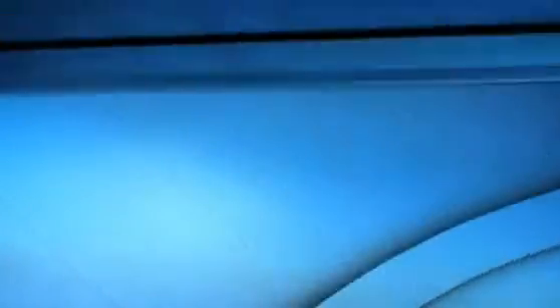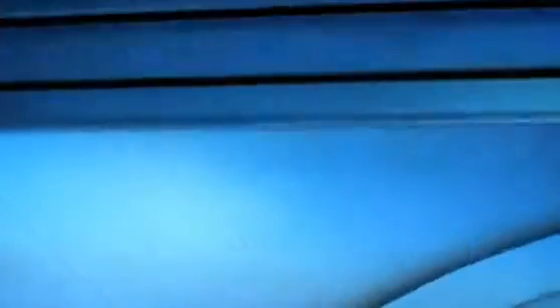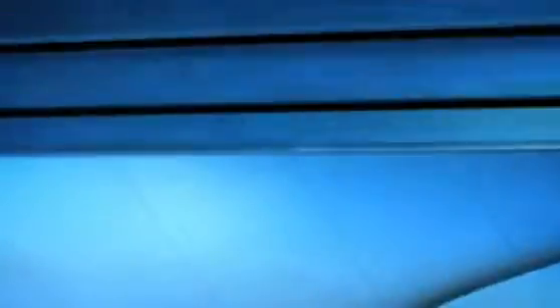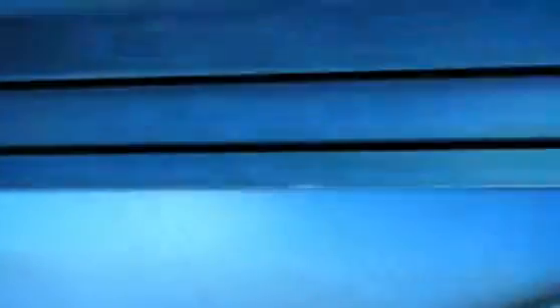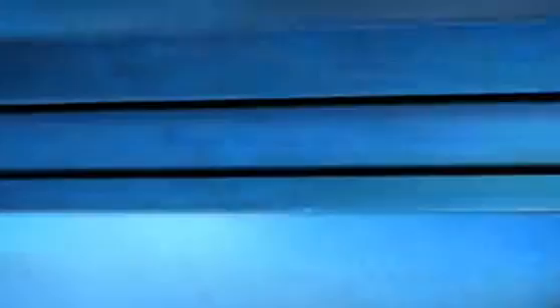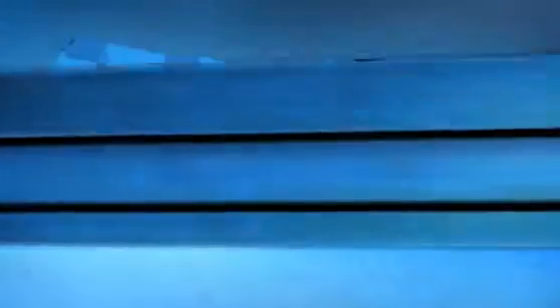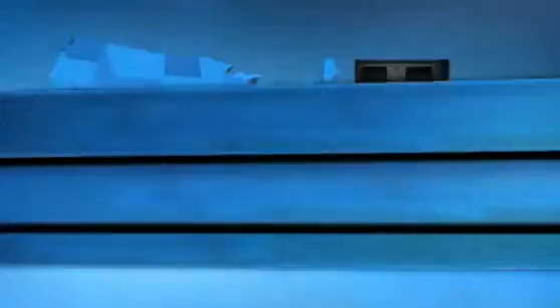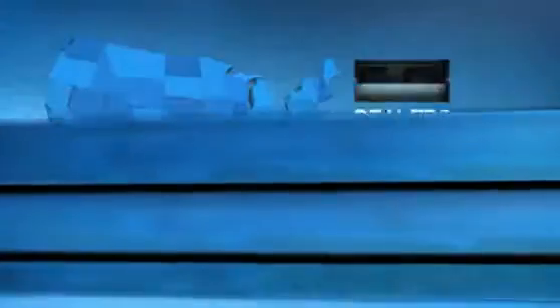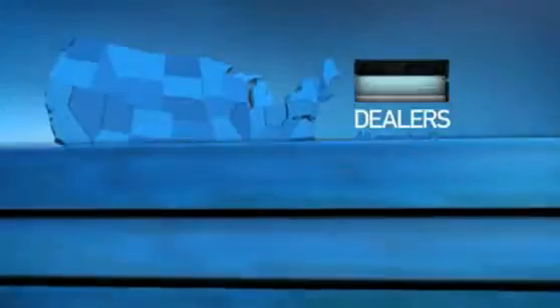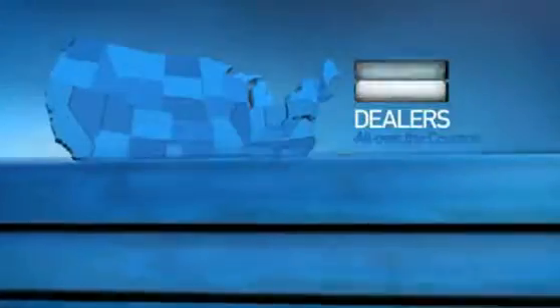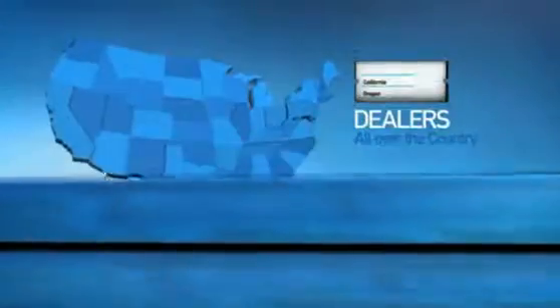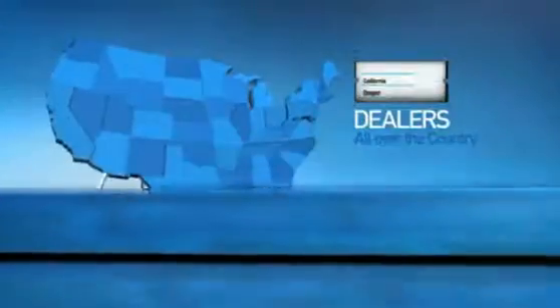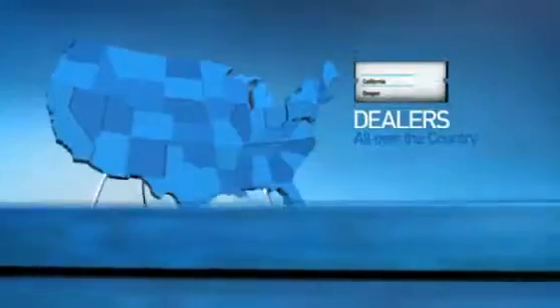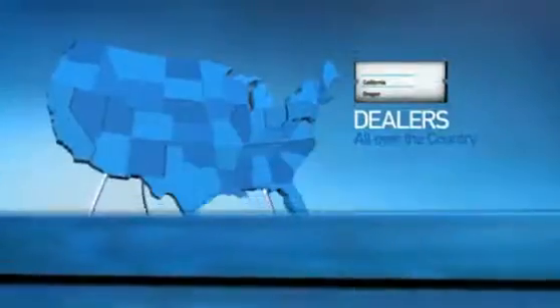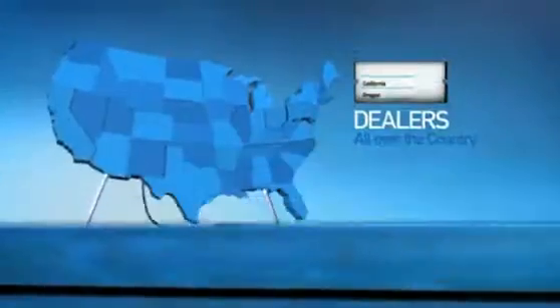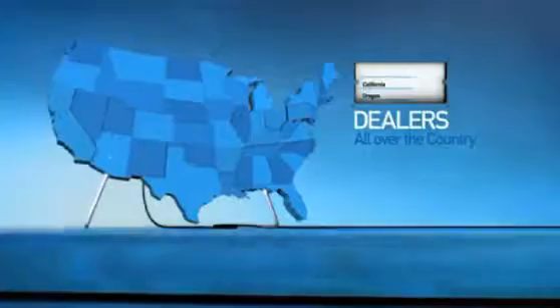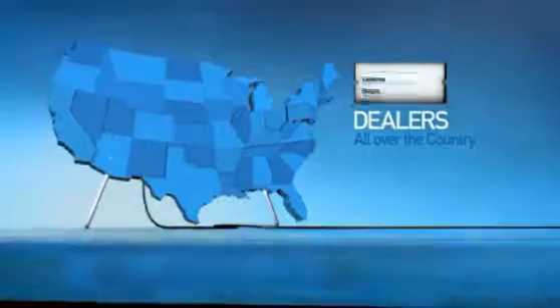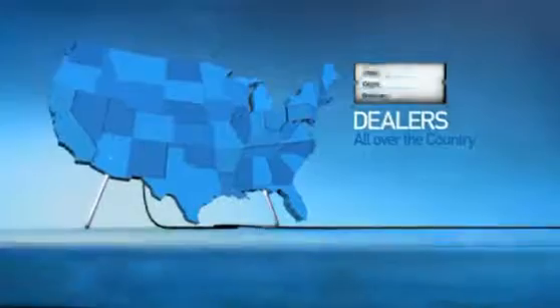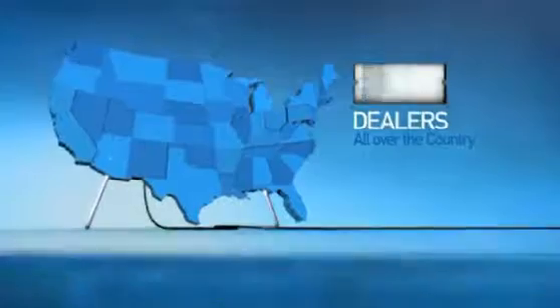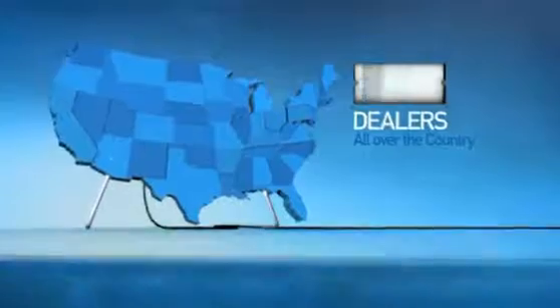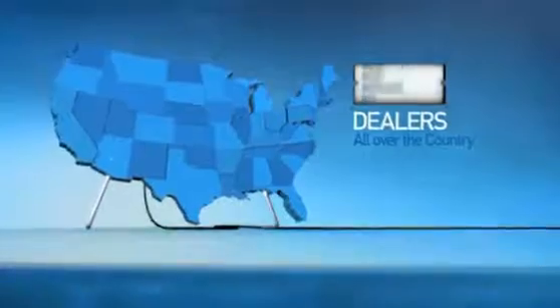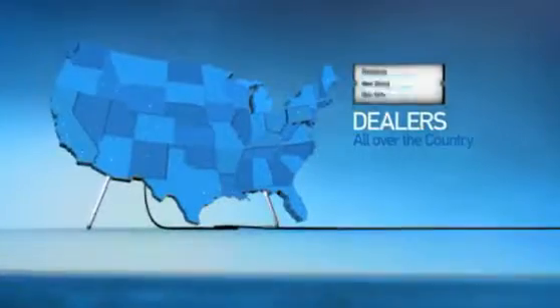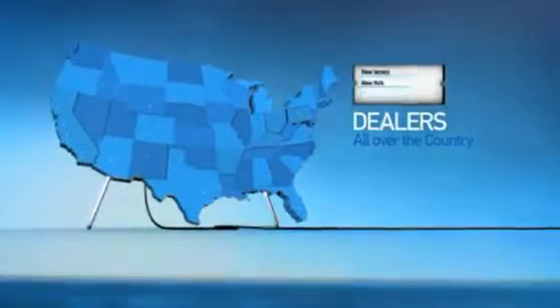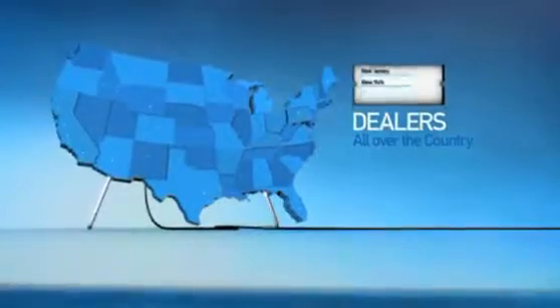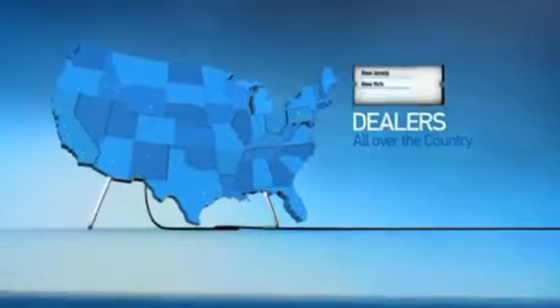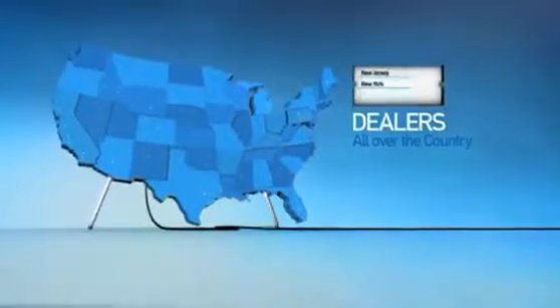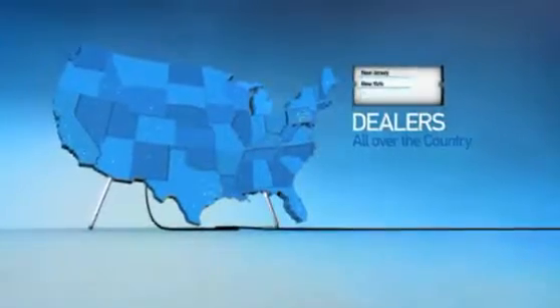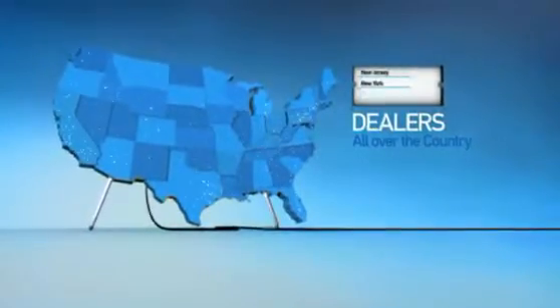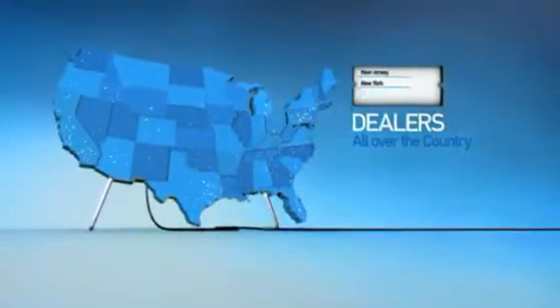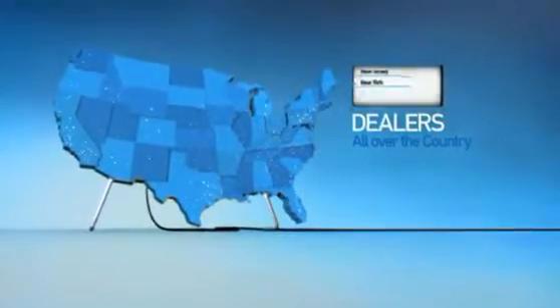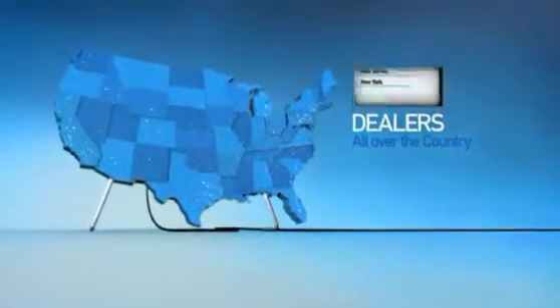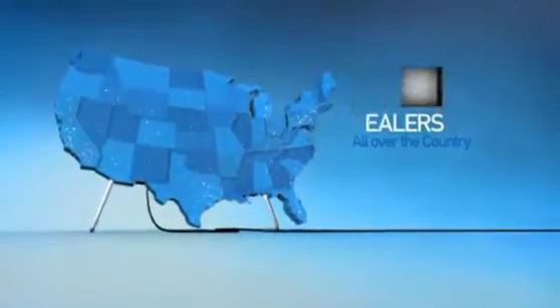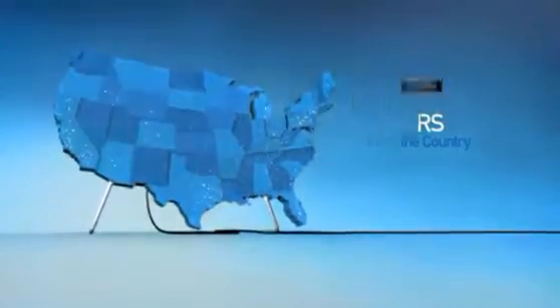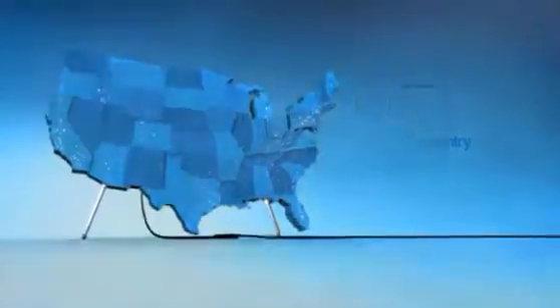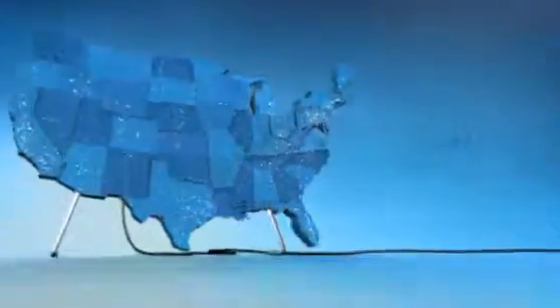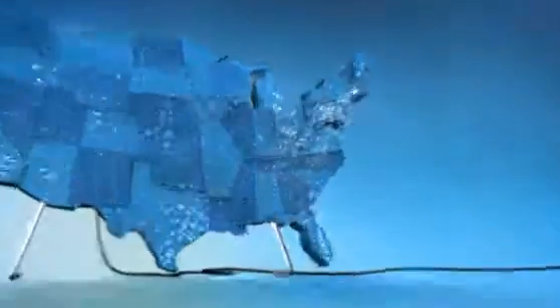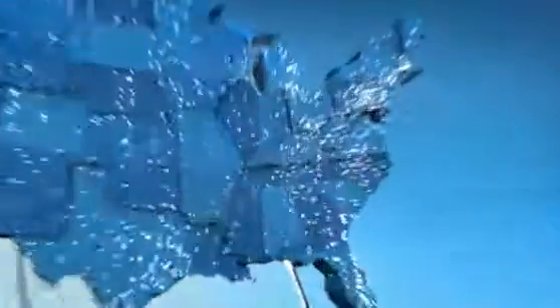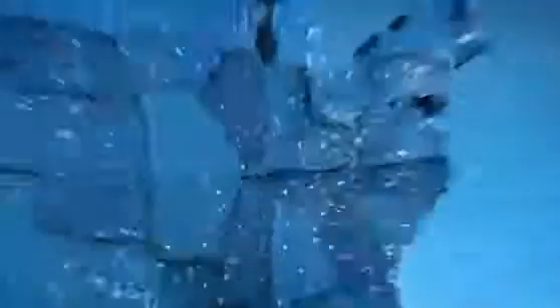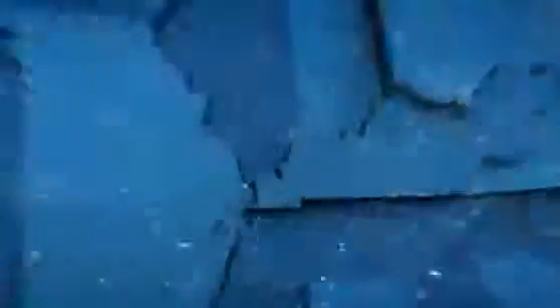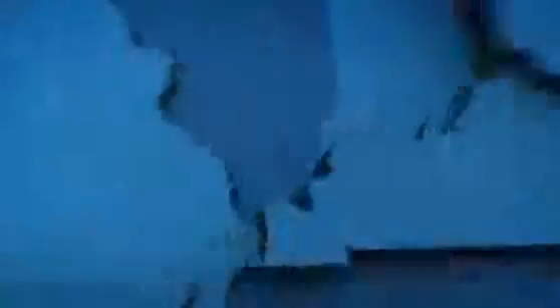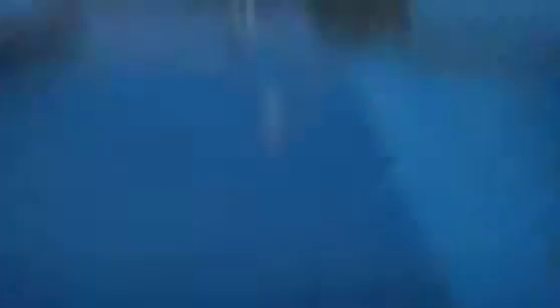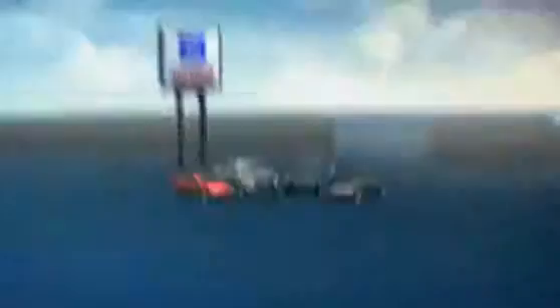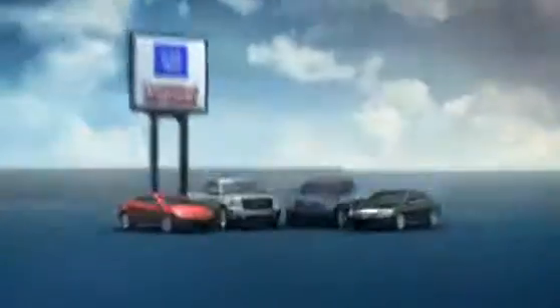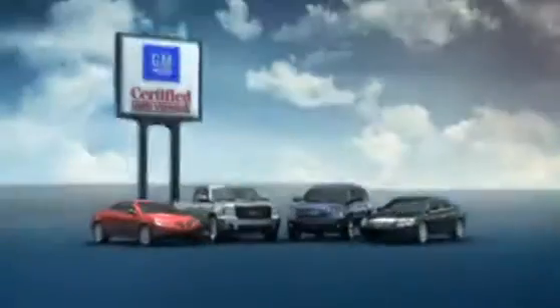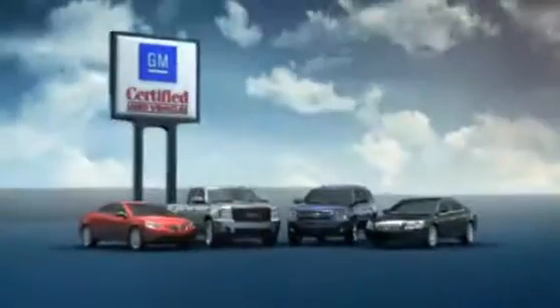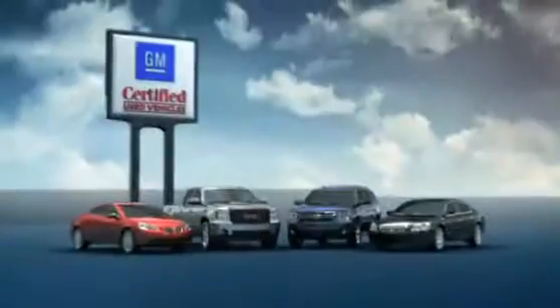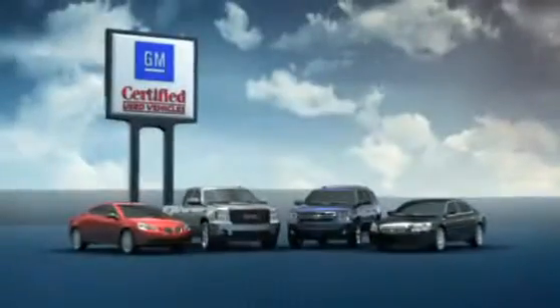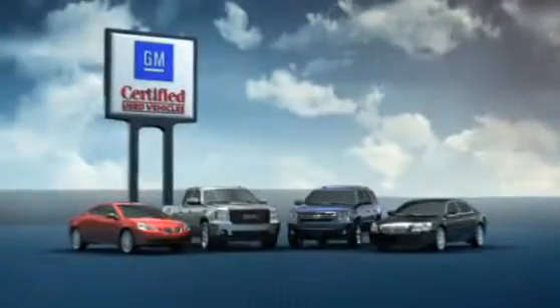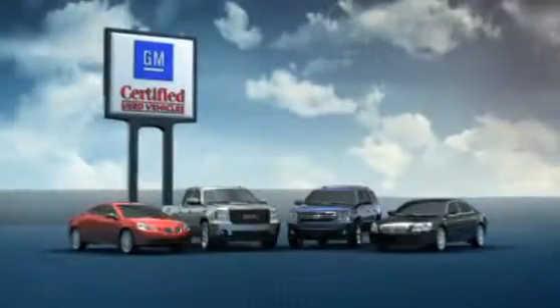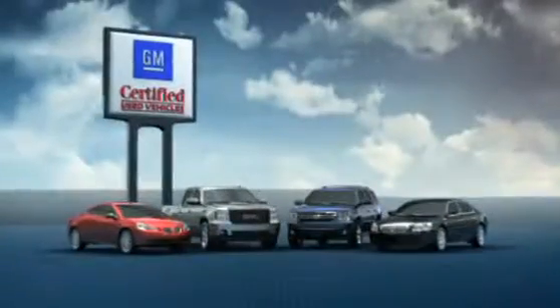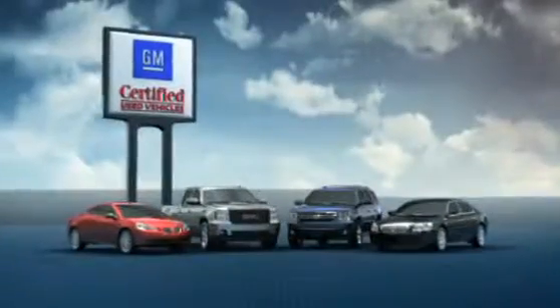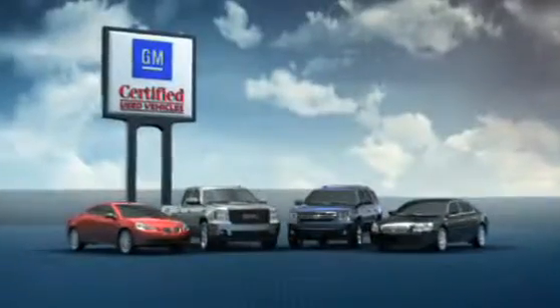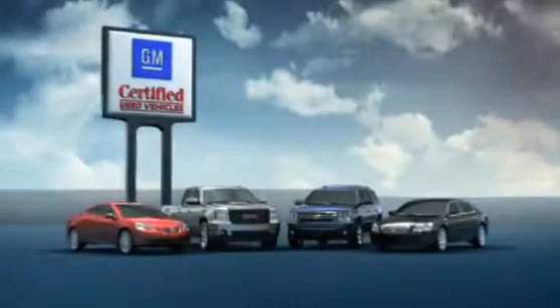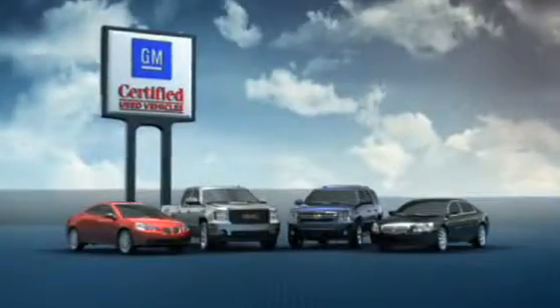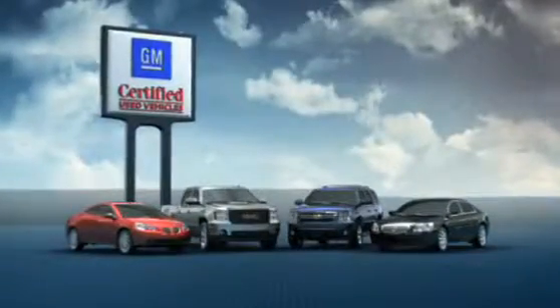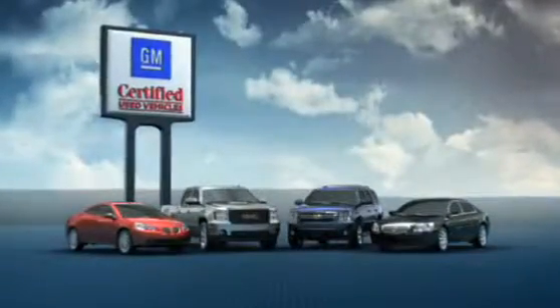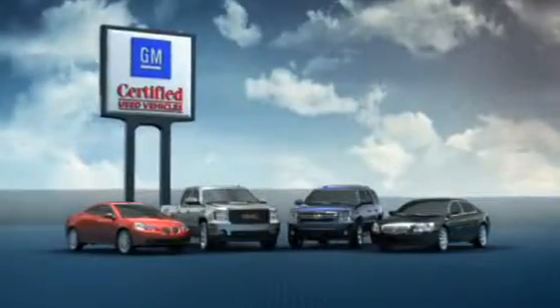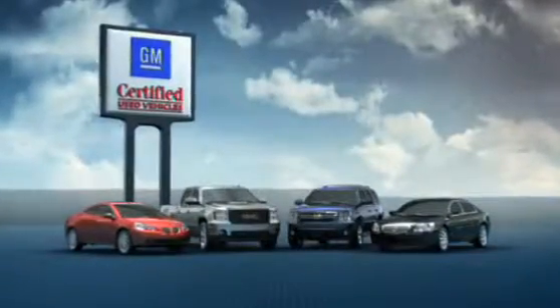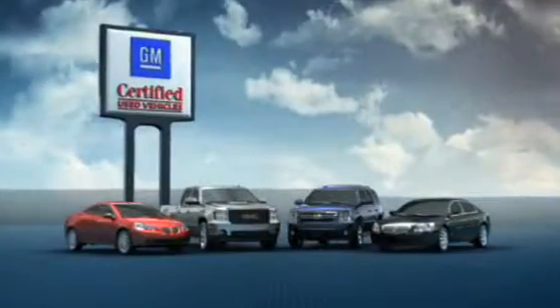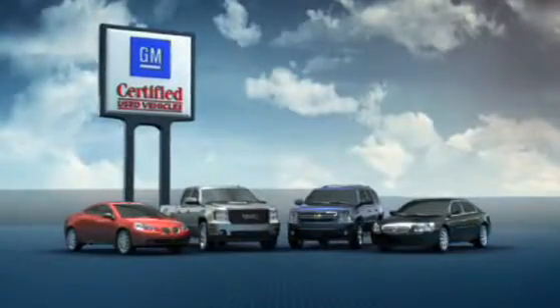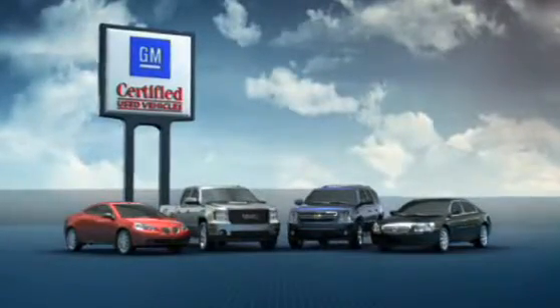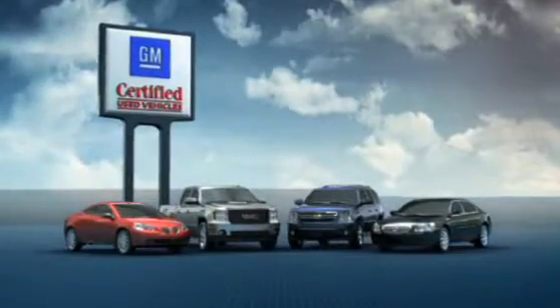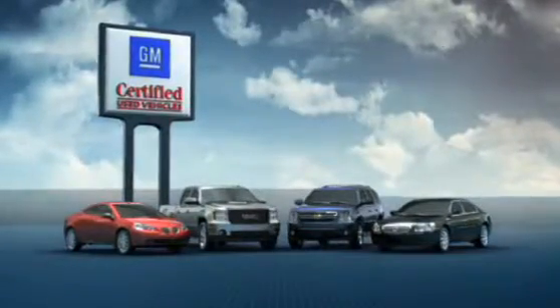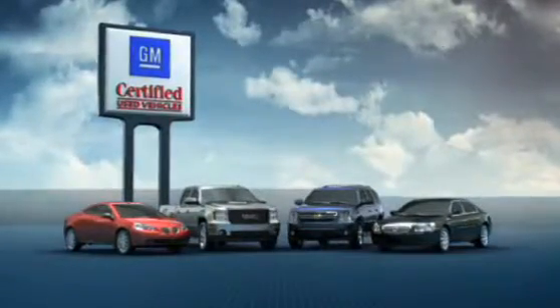So check them out. There are dealers all over the country. GM Certified Used Vehicles — no worries.